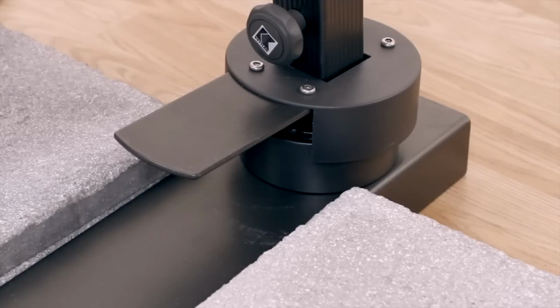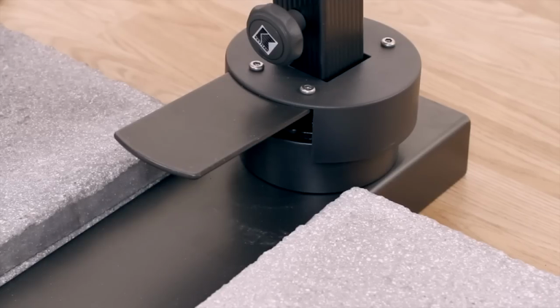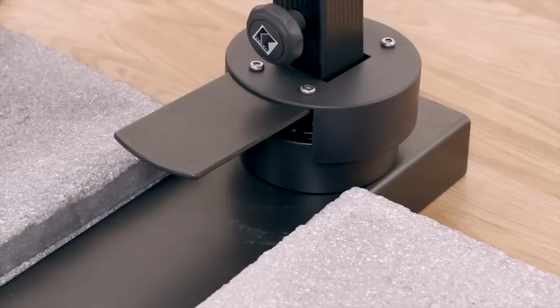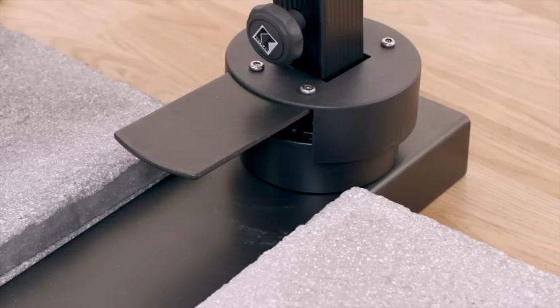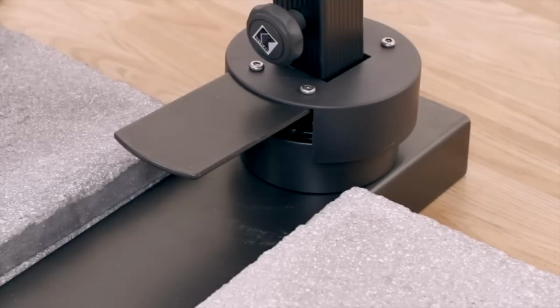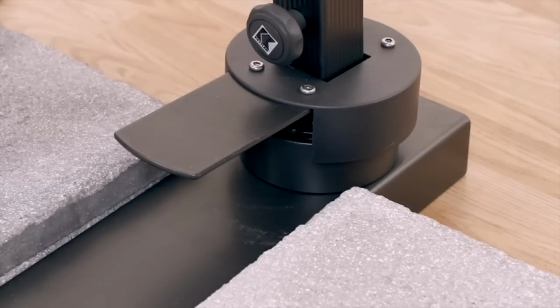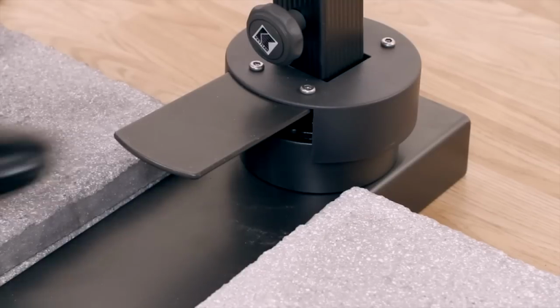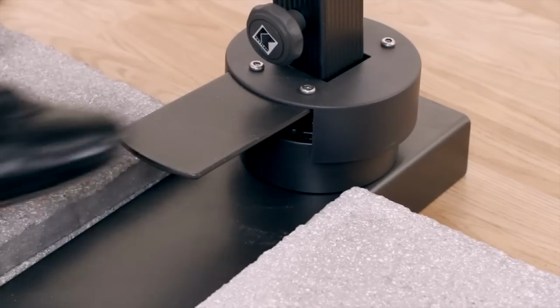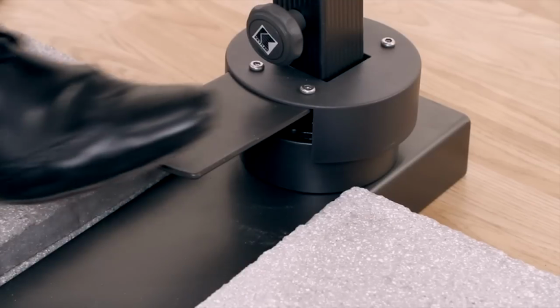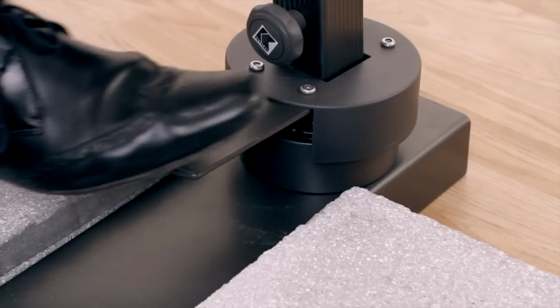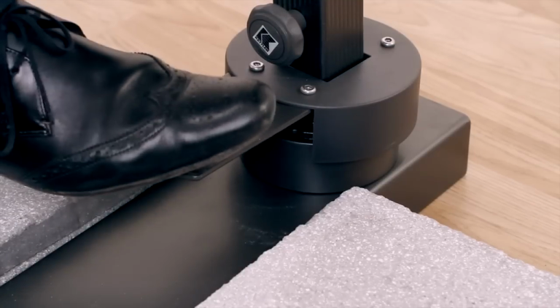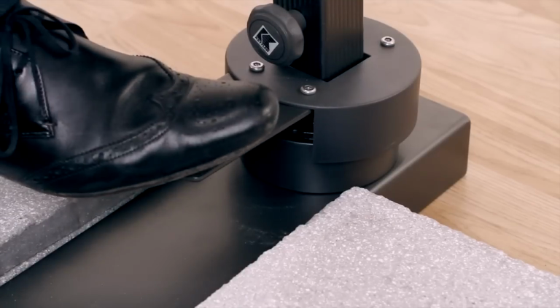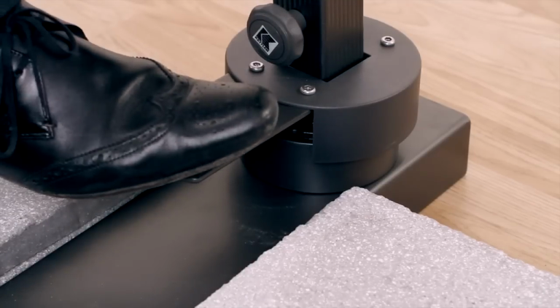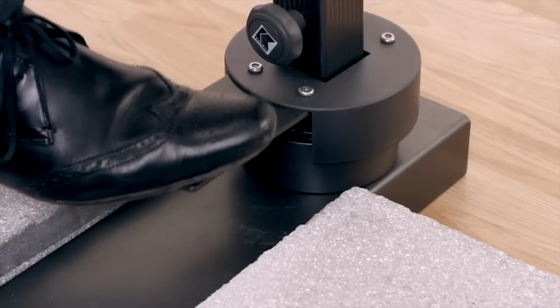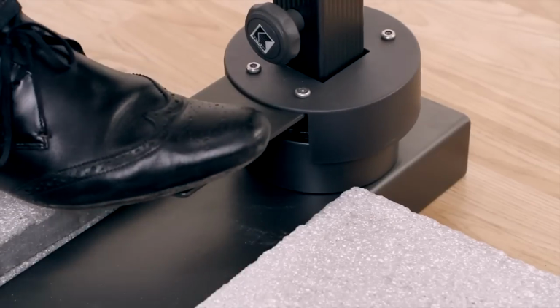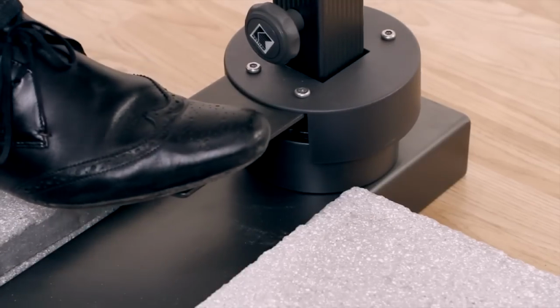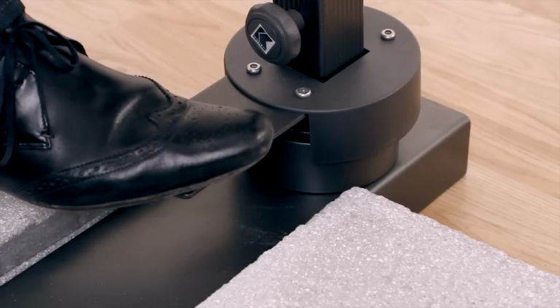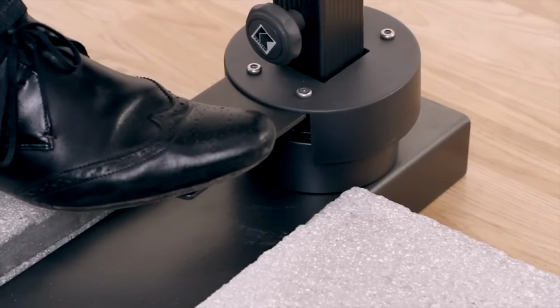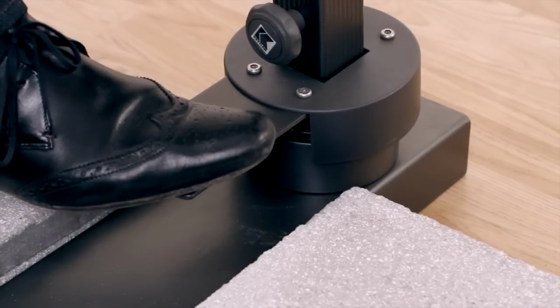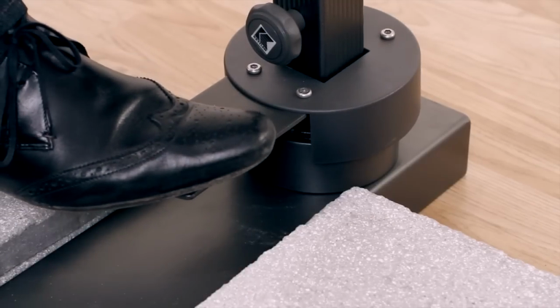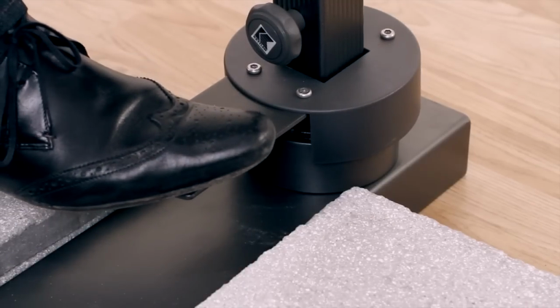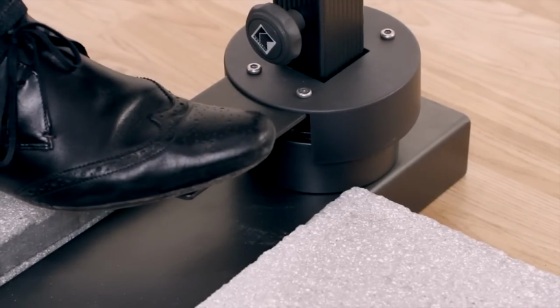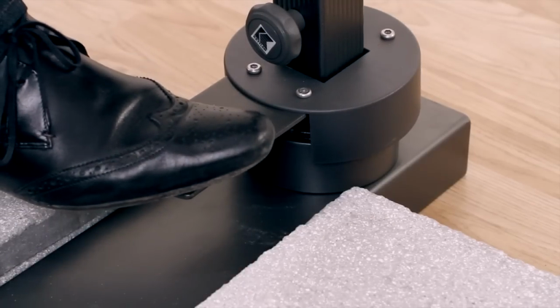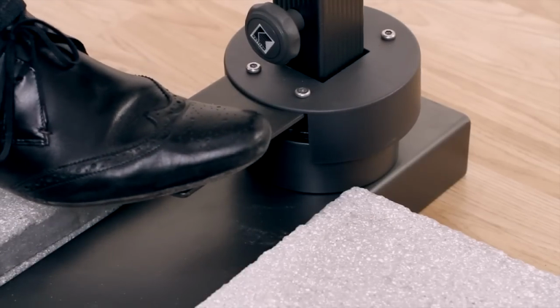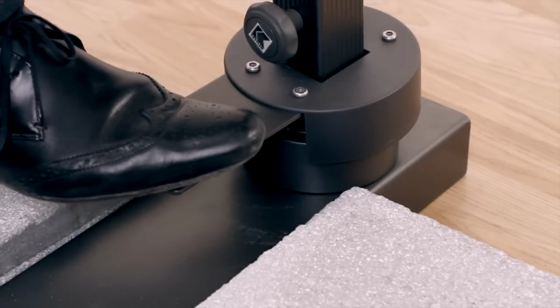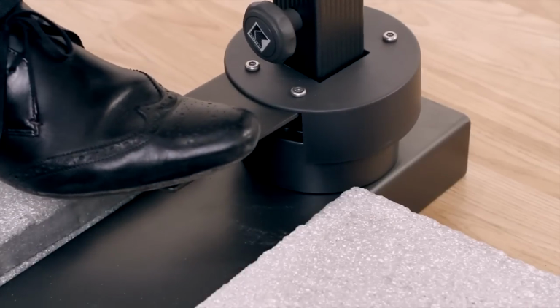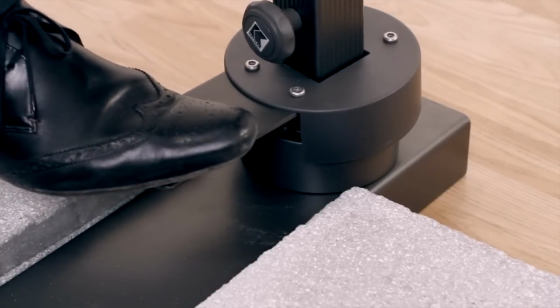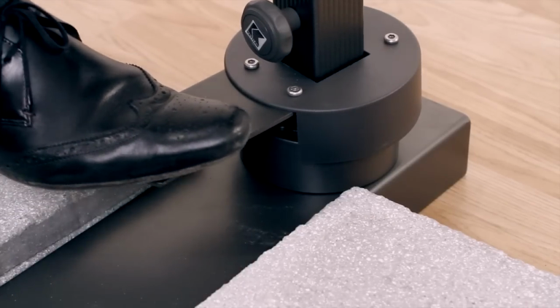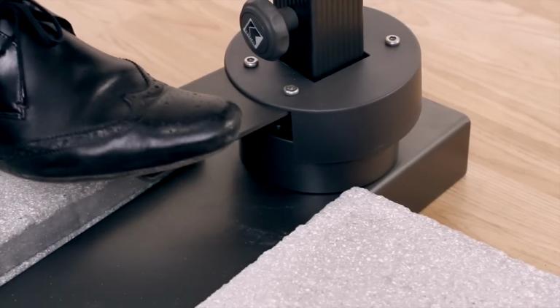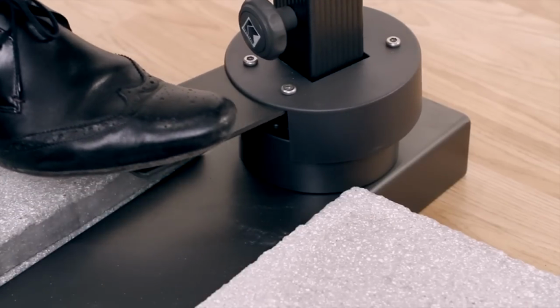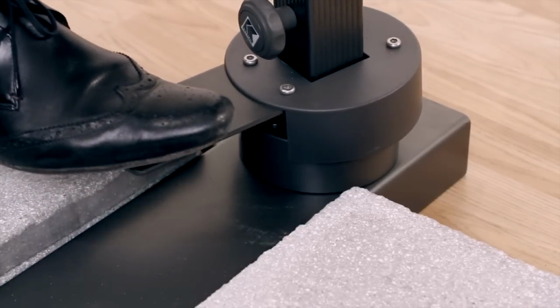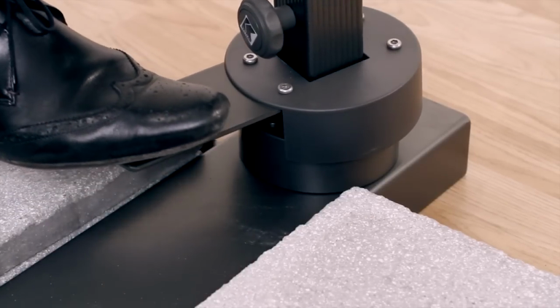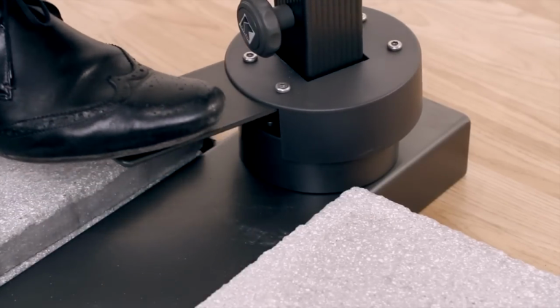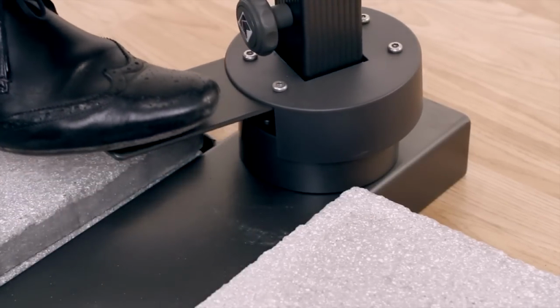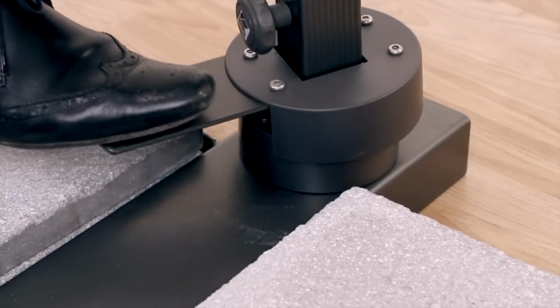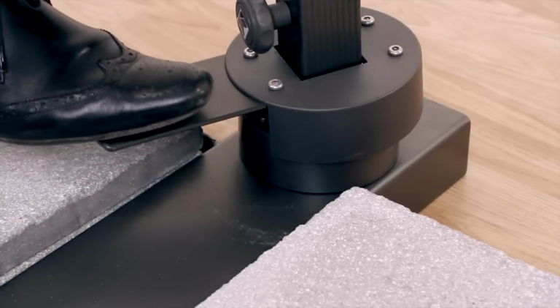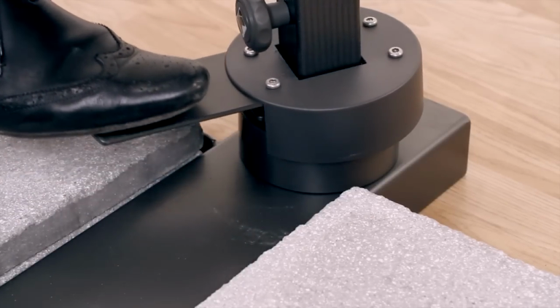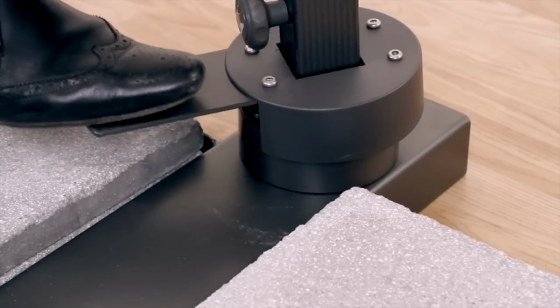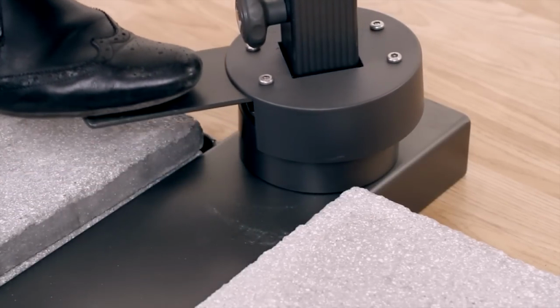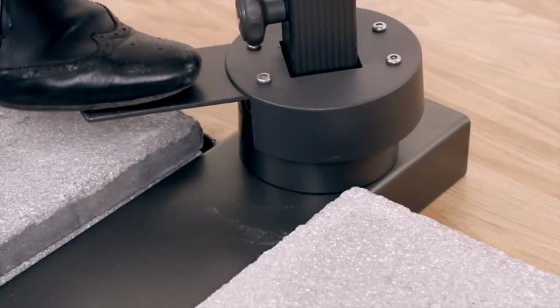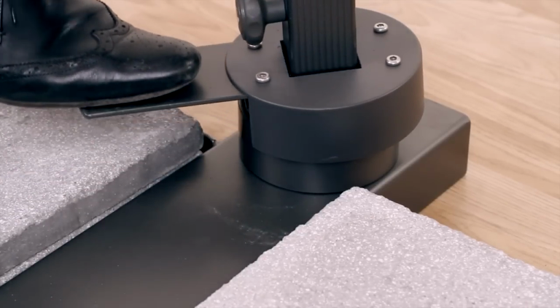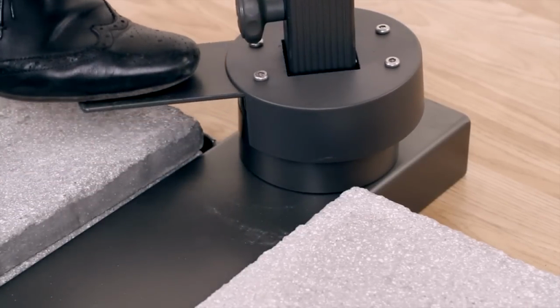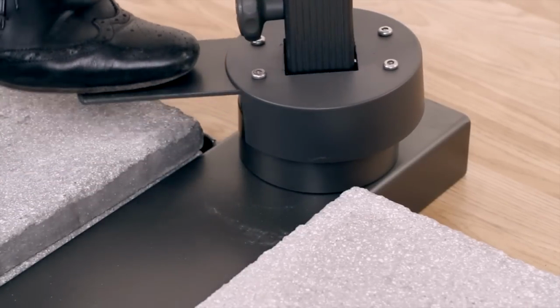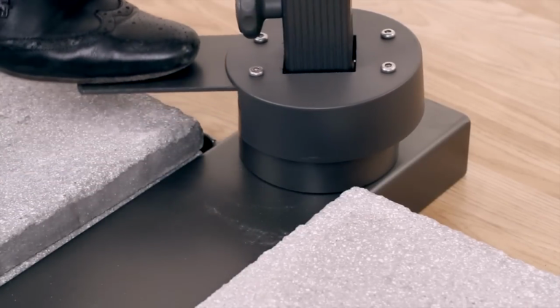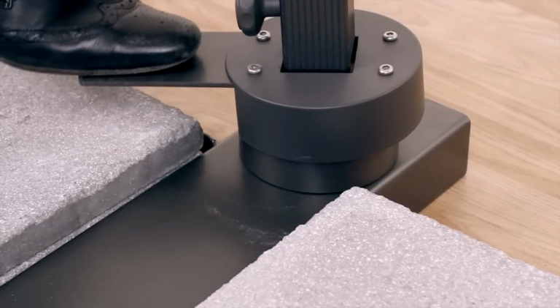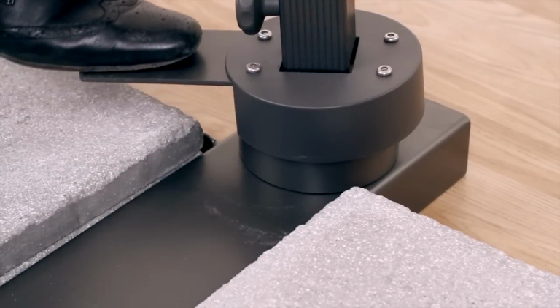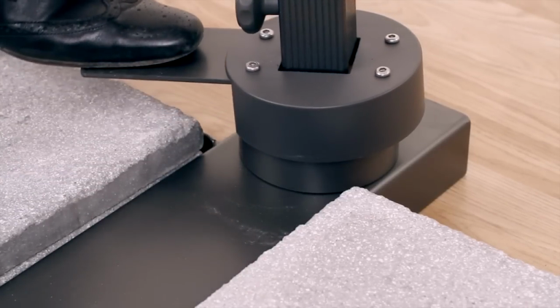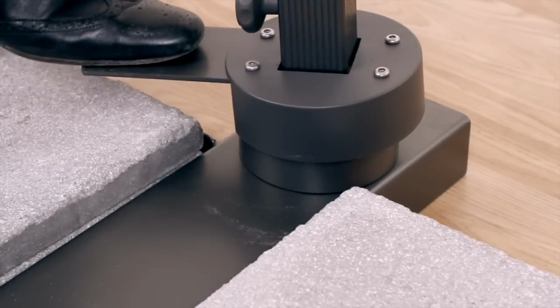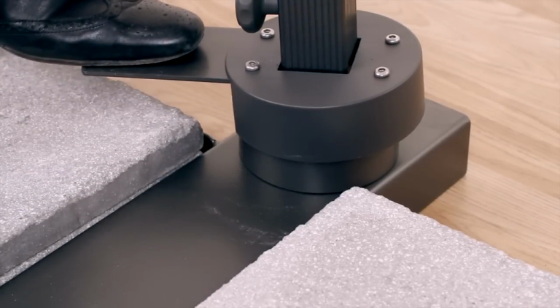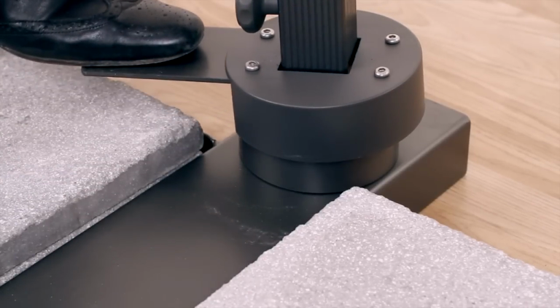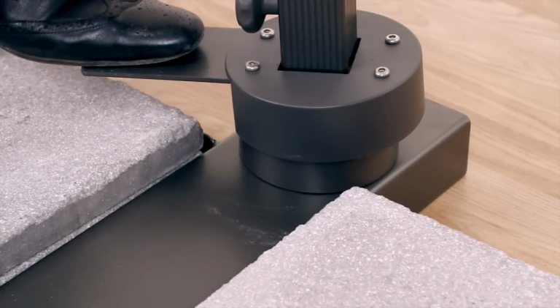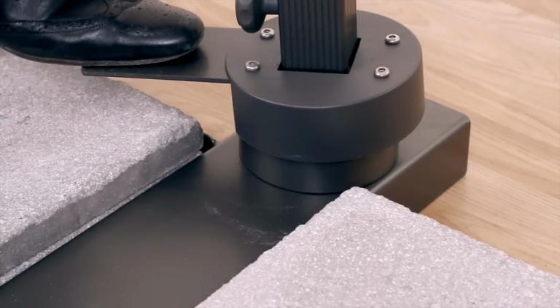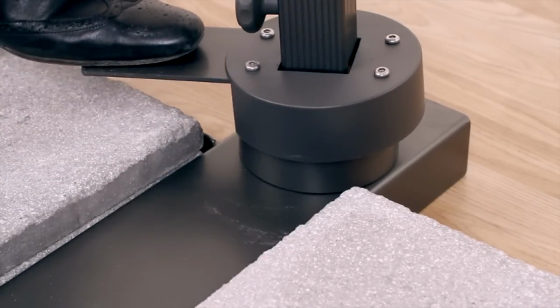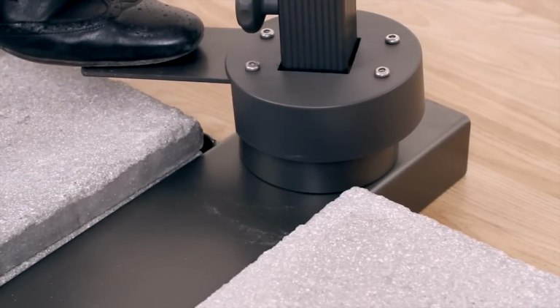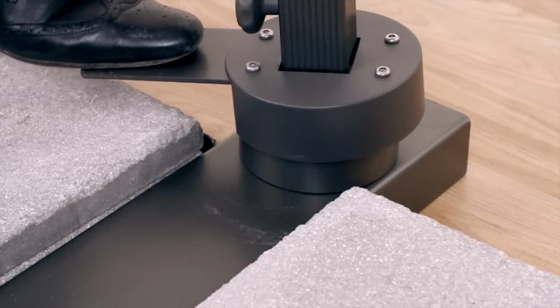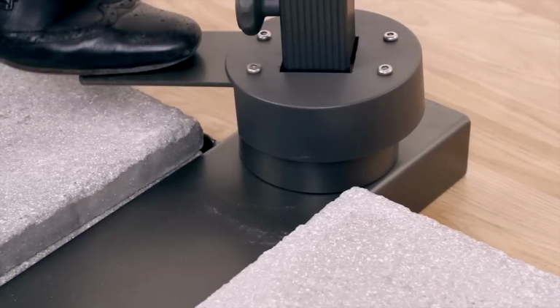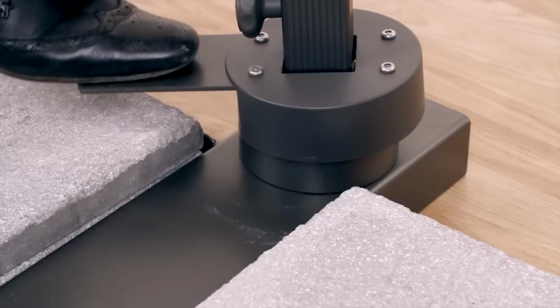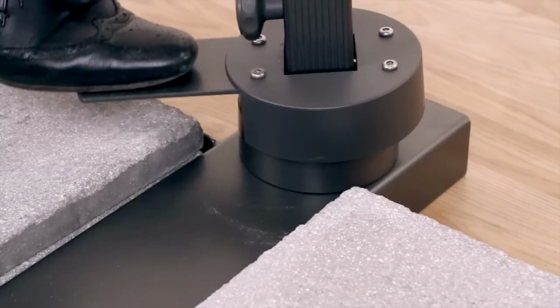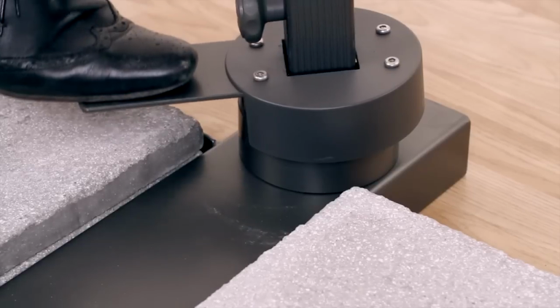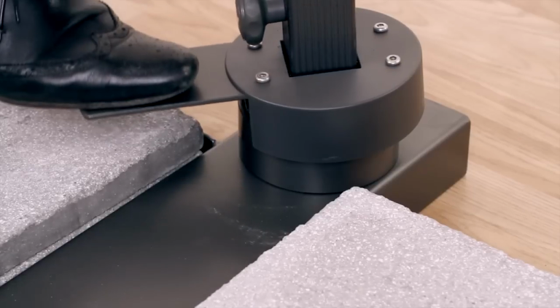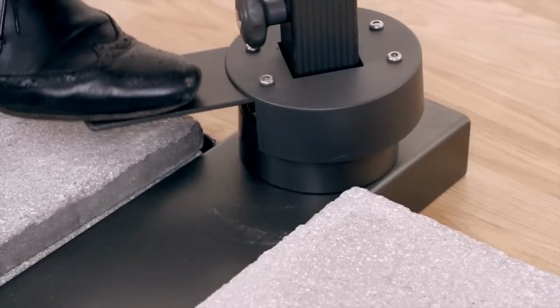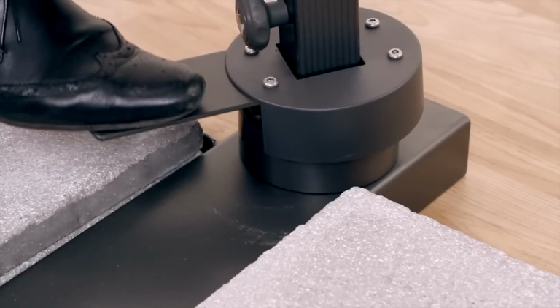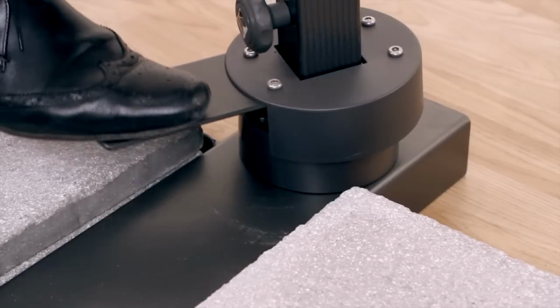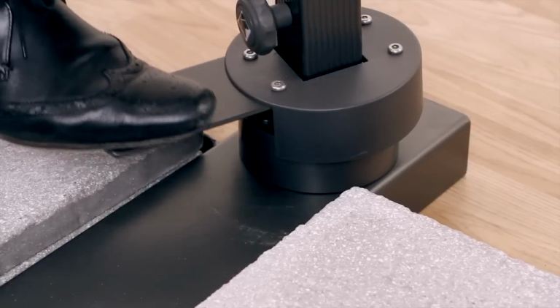The parasol will turn through 270 degrees. To do this, apply slight pressure to the foot pedal and turn.